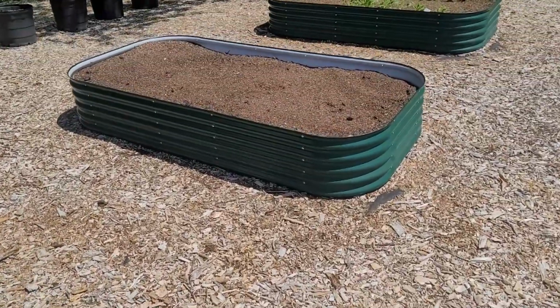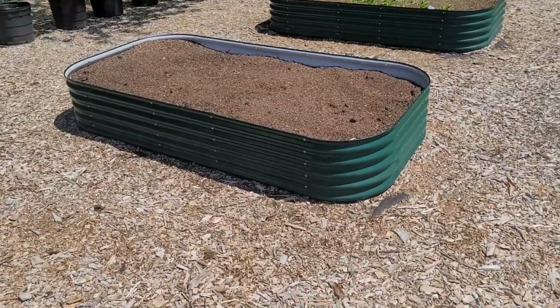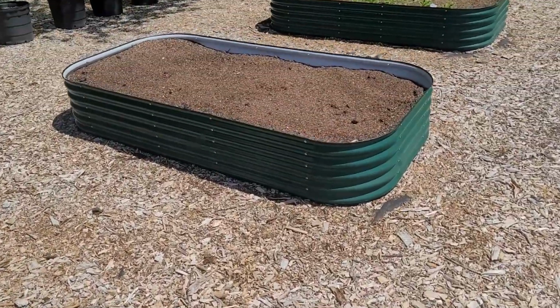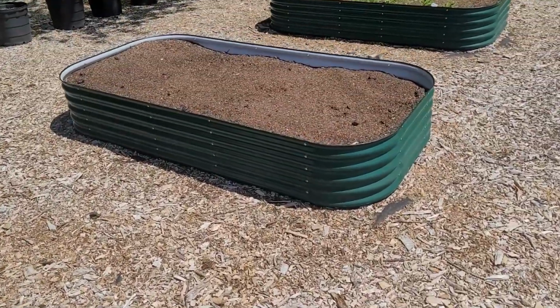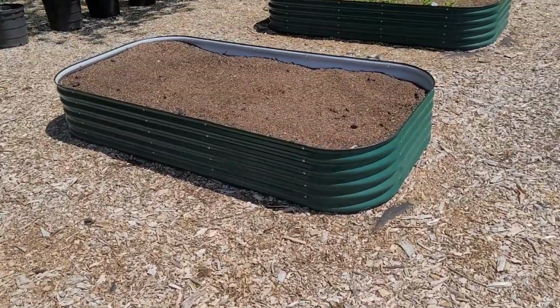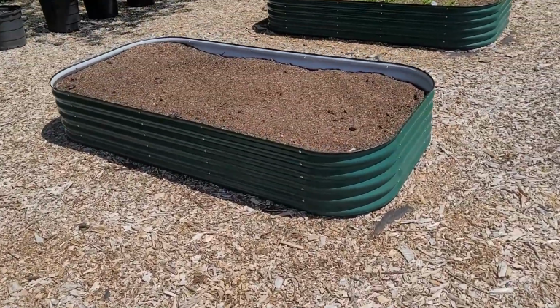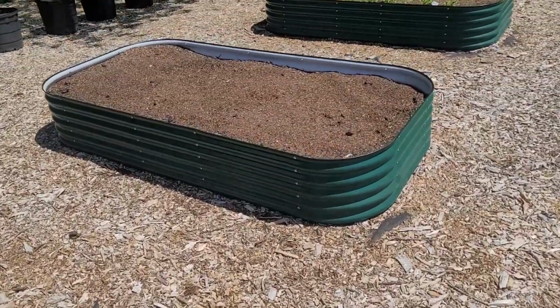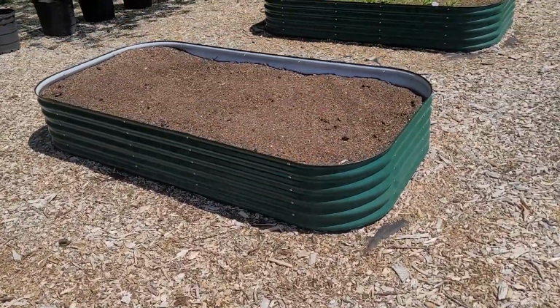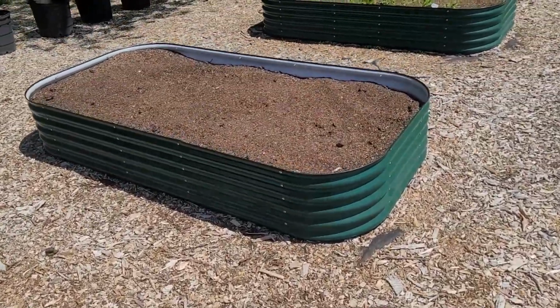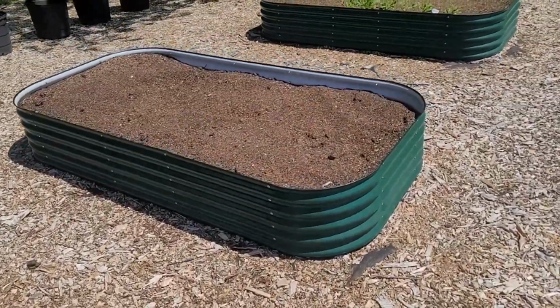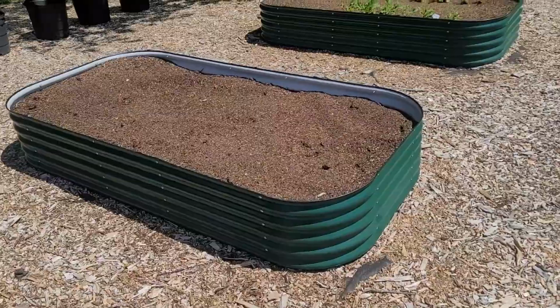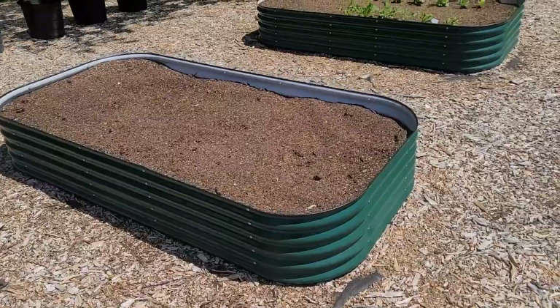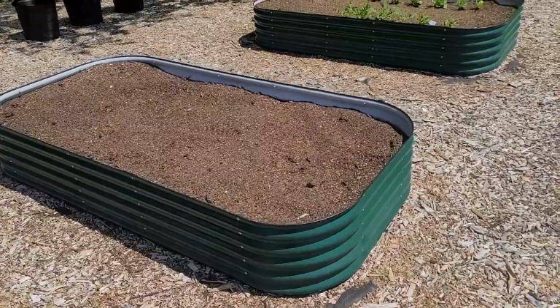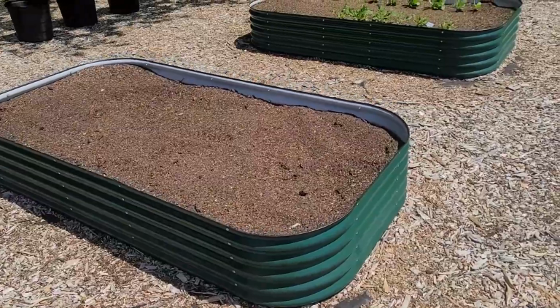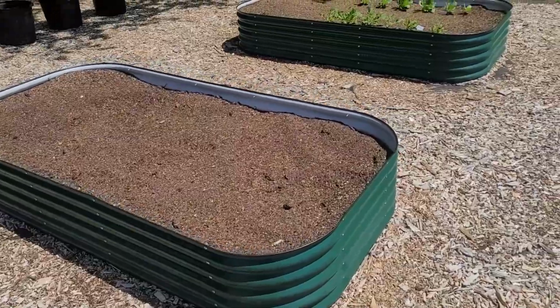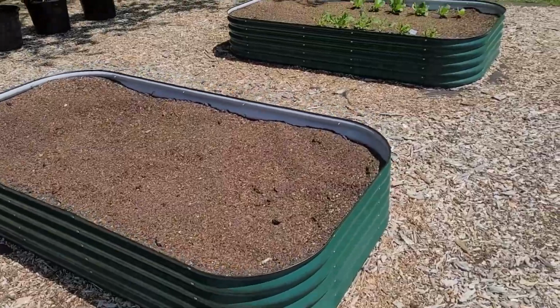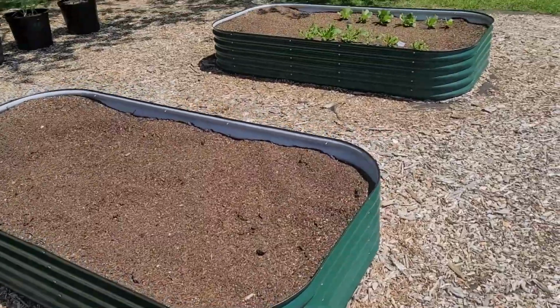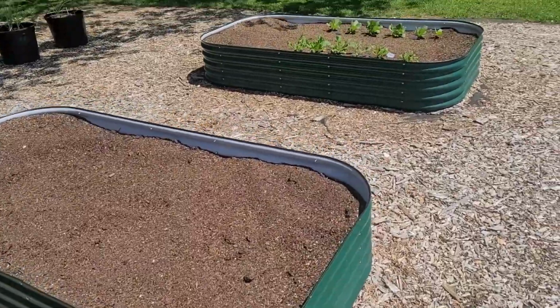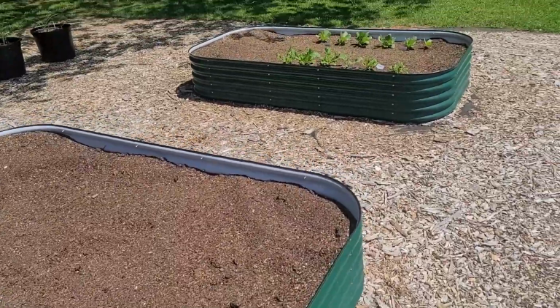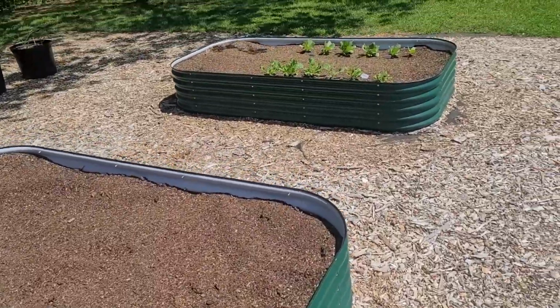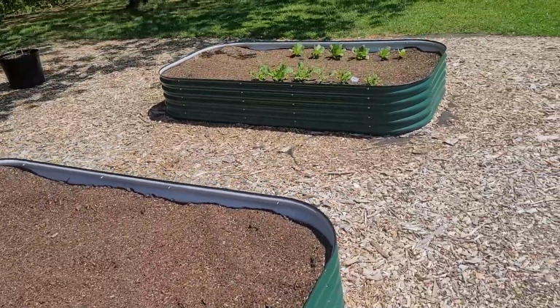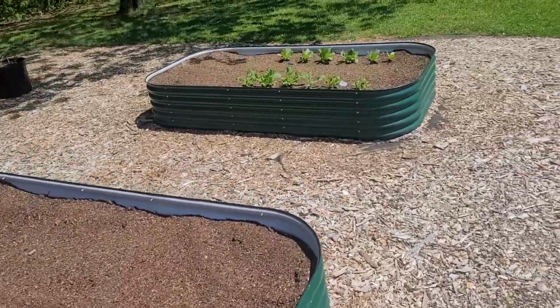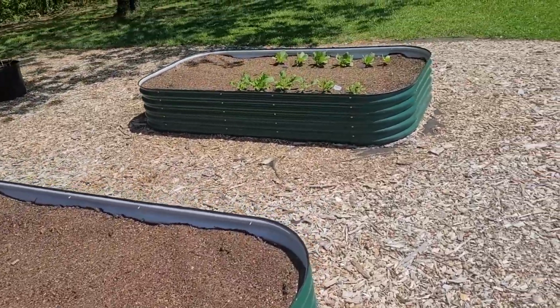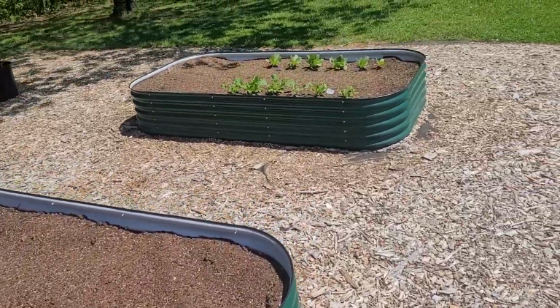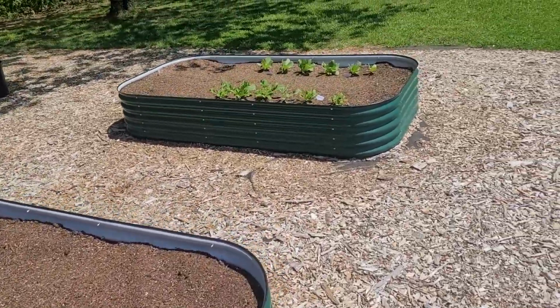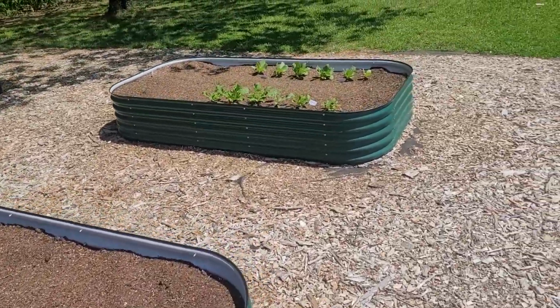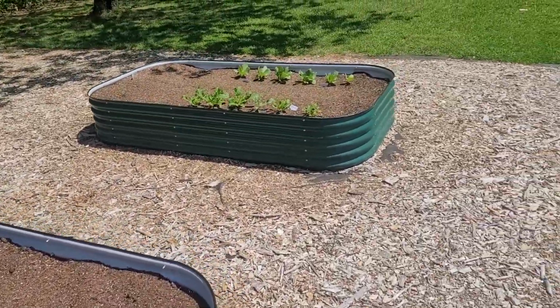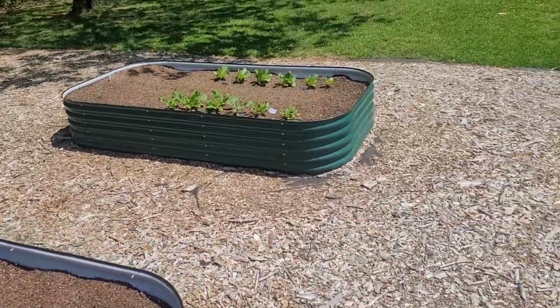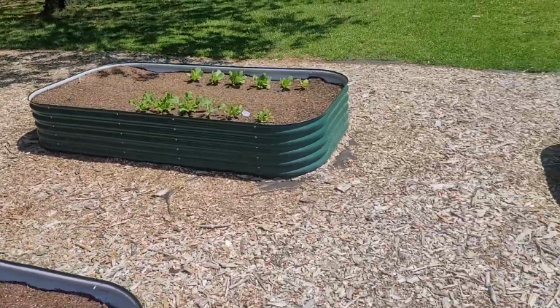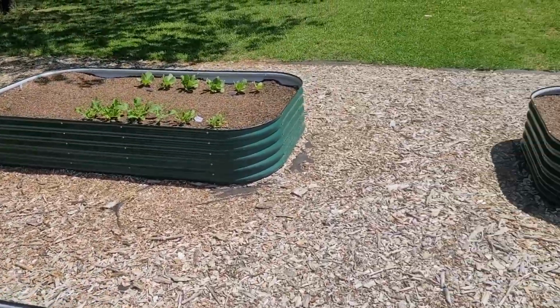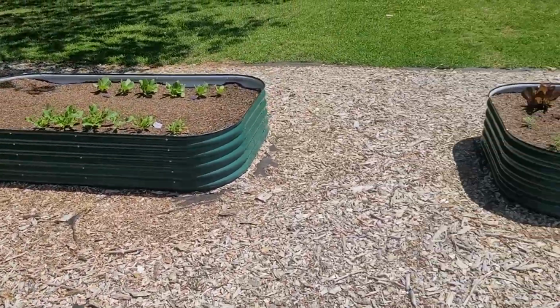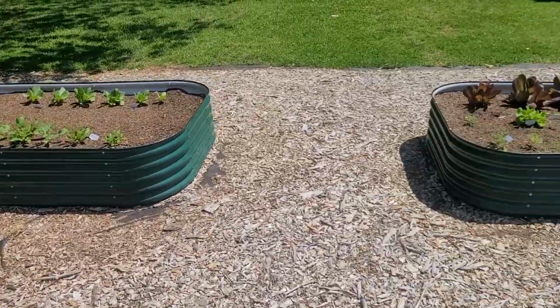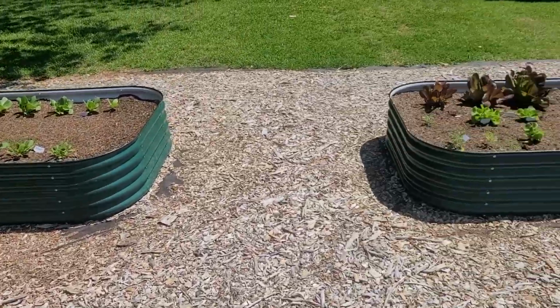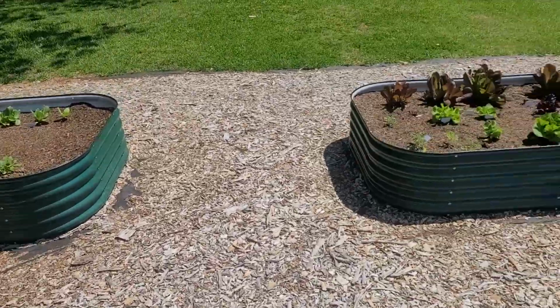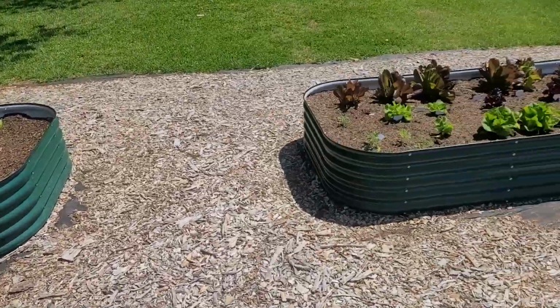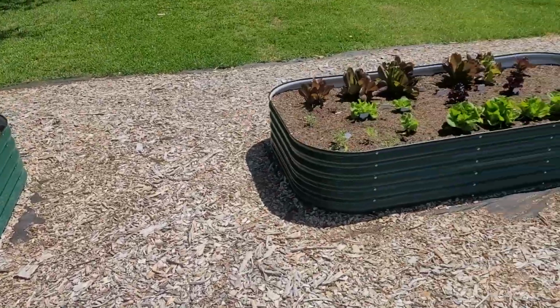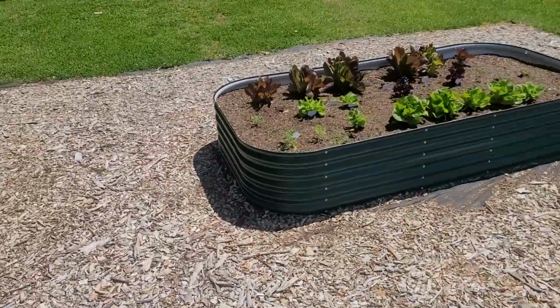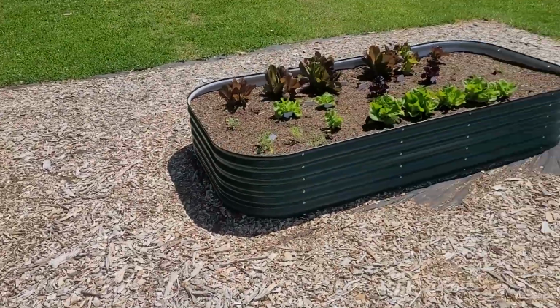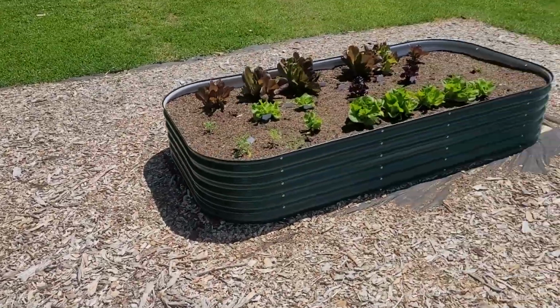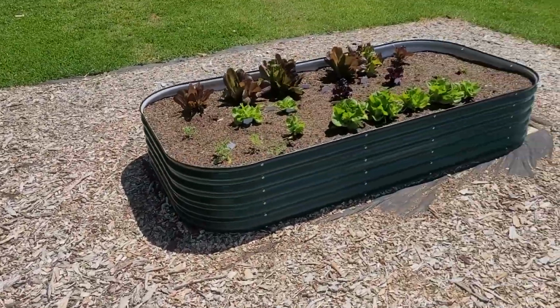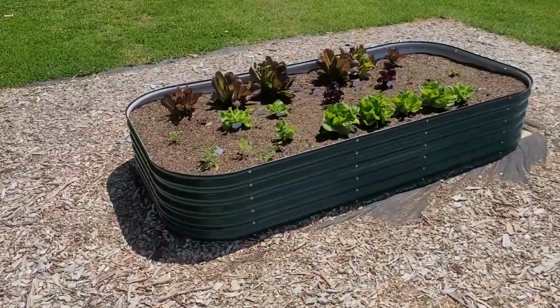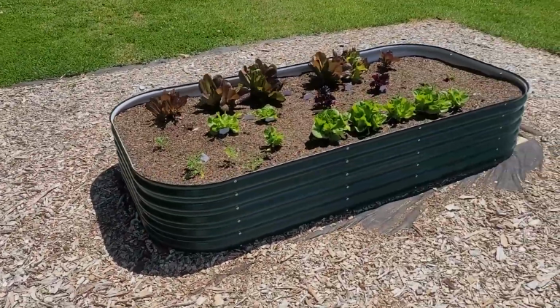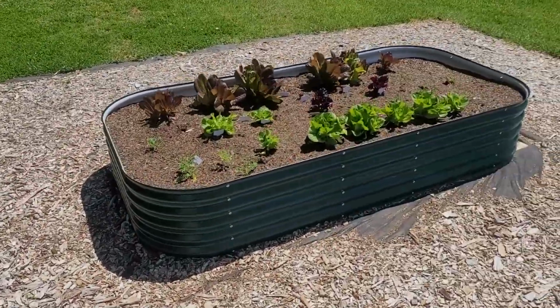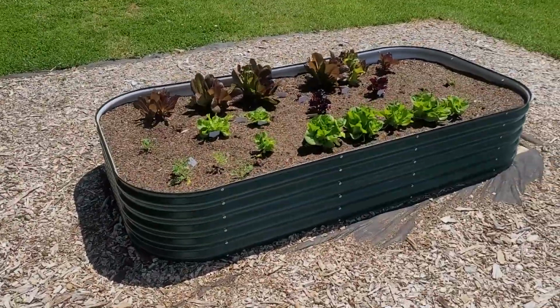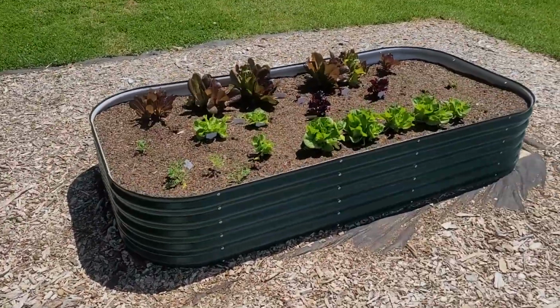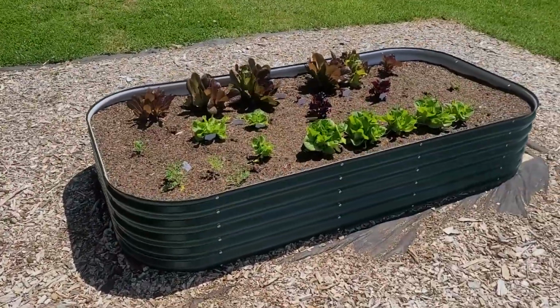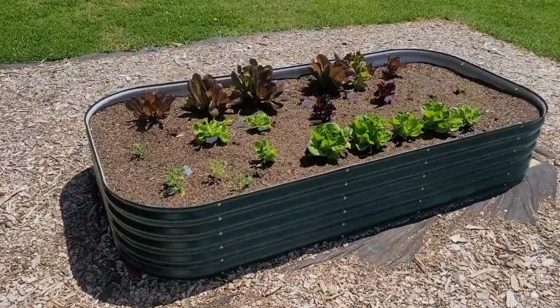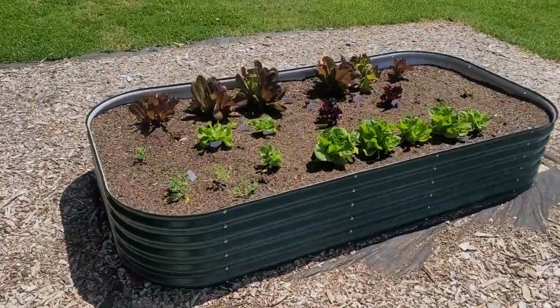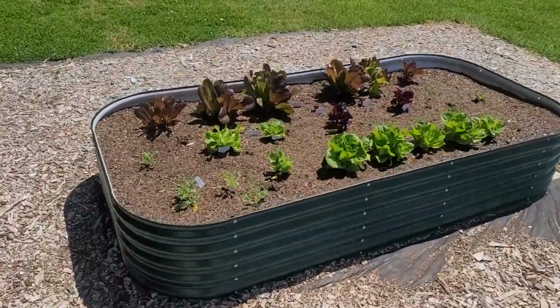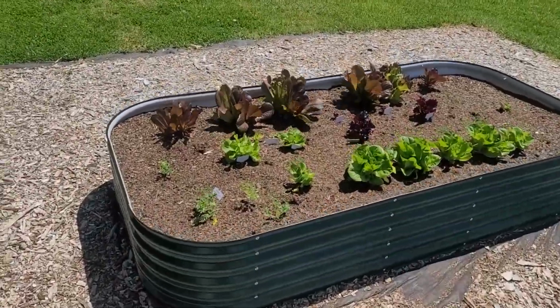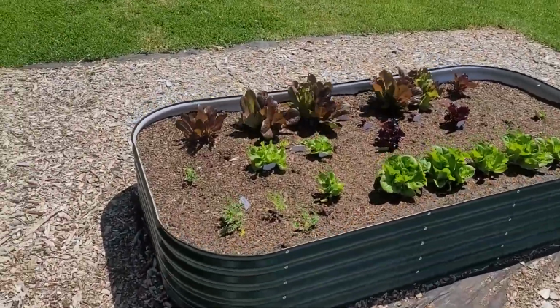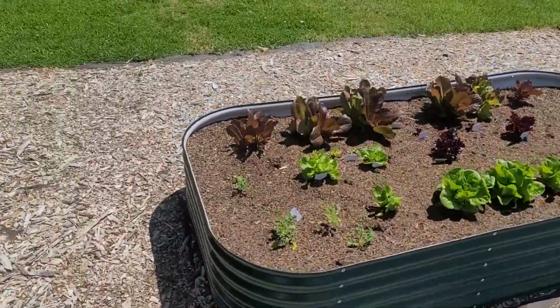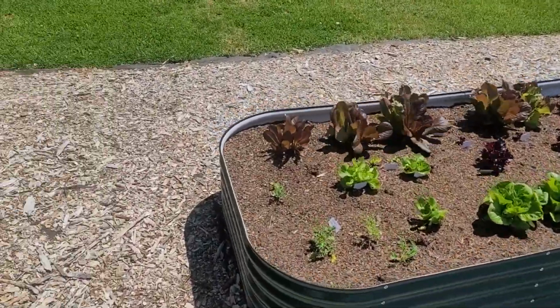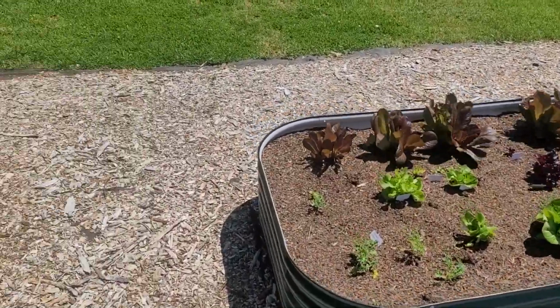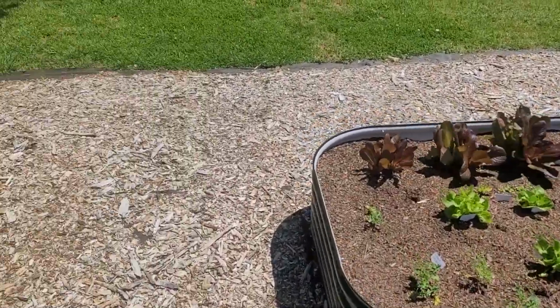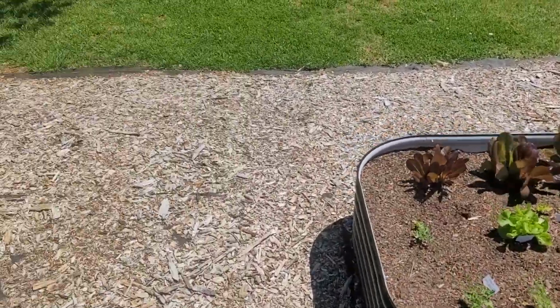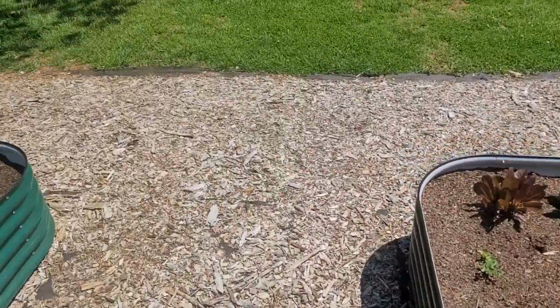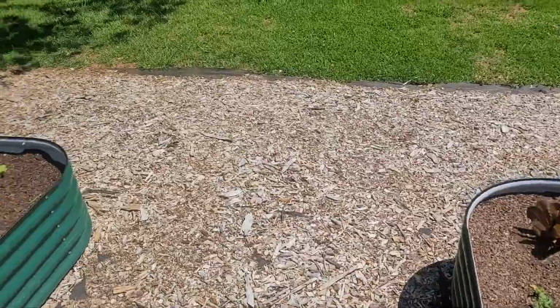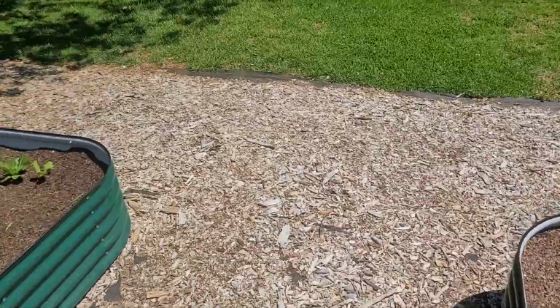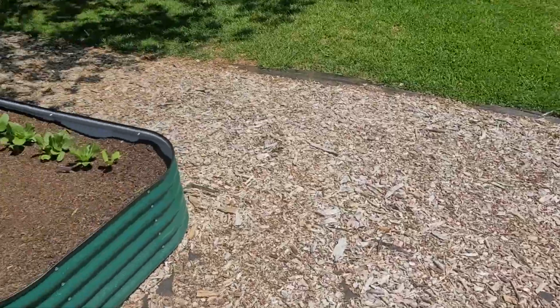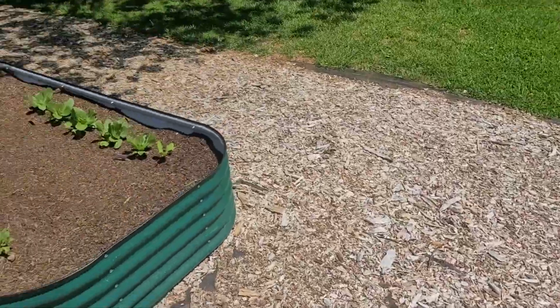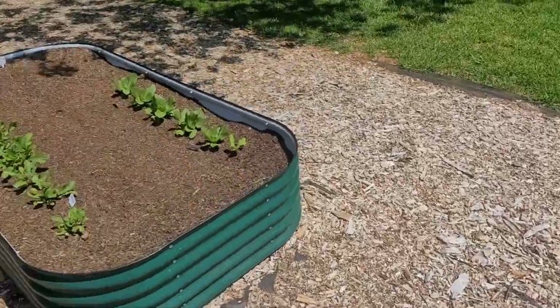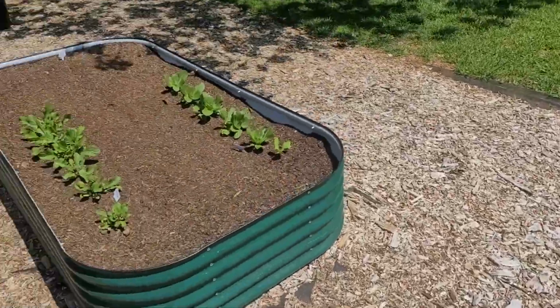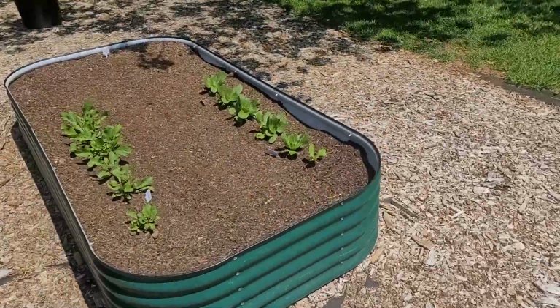So the next step is to get planting. And once we get everything planted, I'll walk you around and explain all the plants.